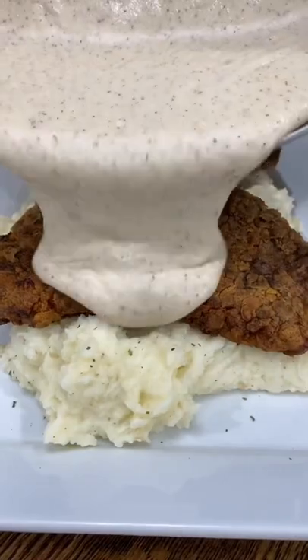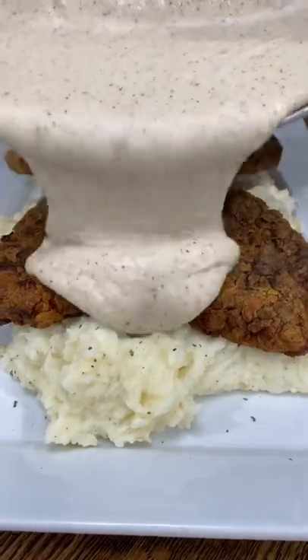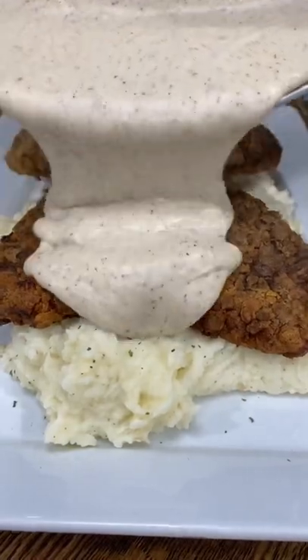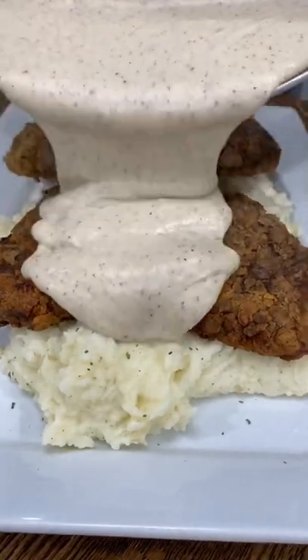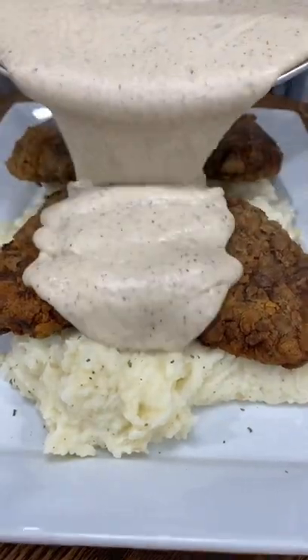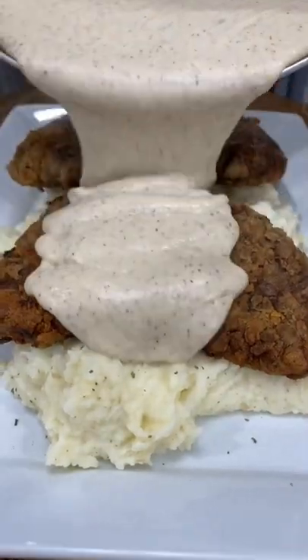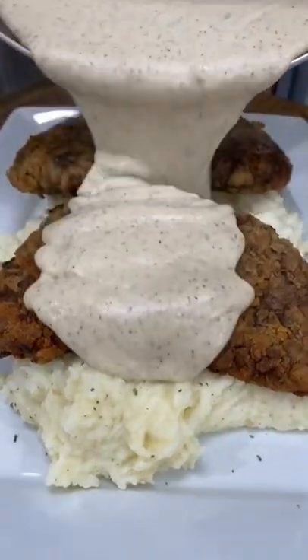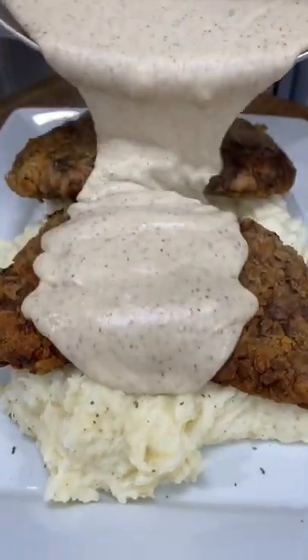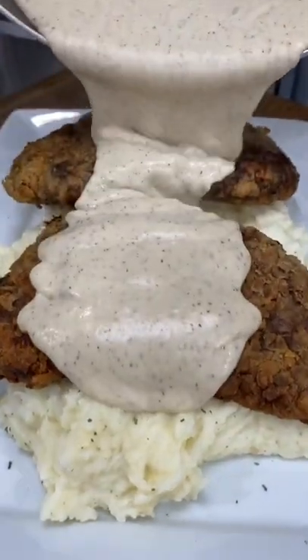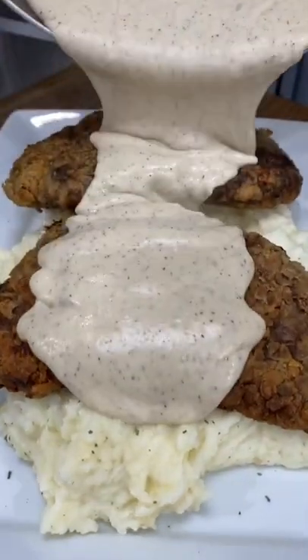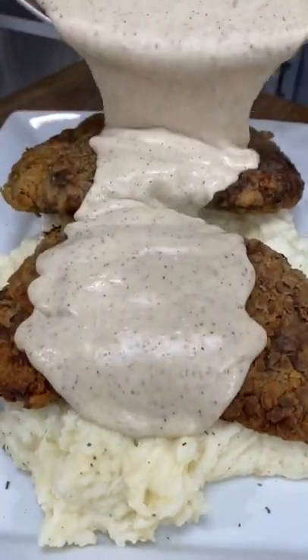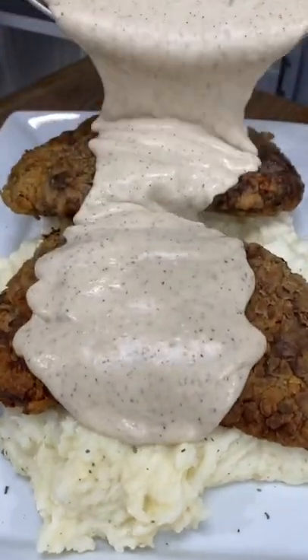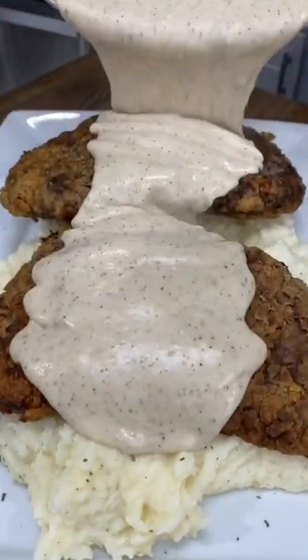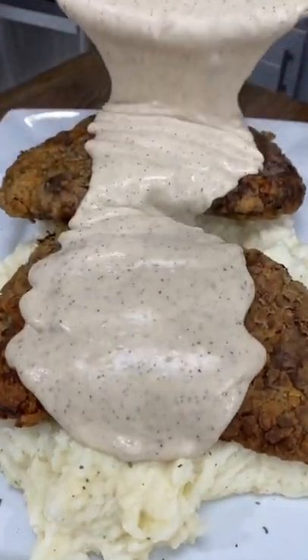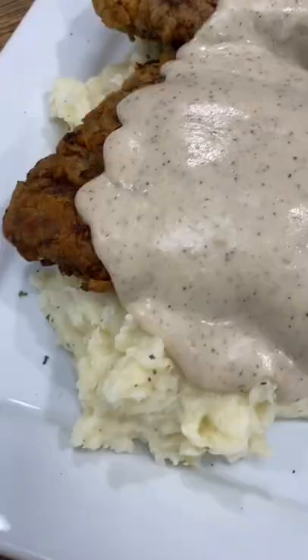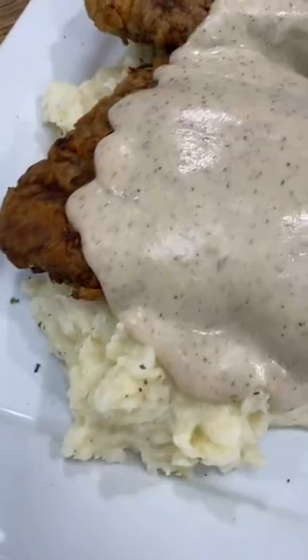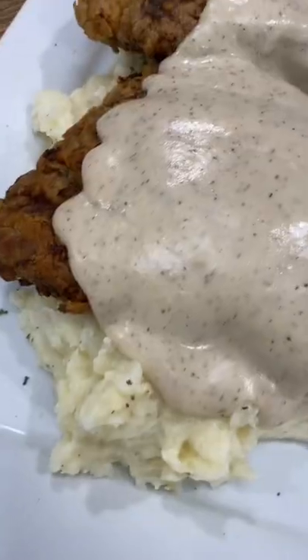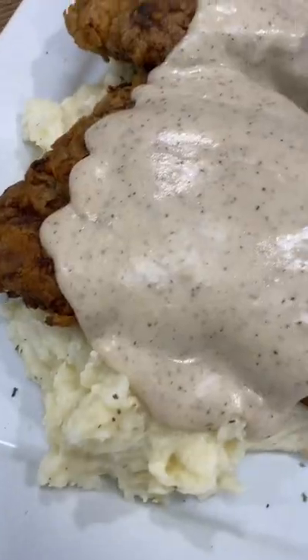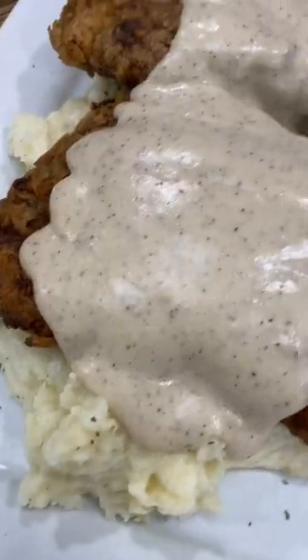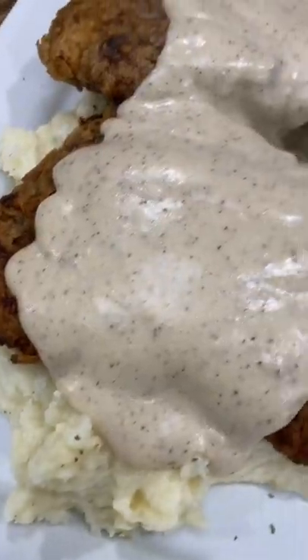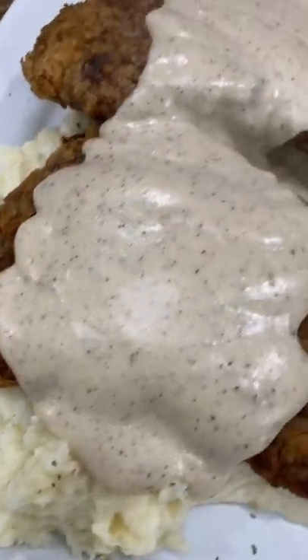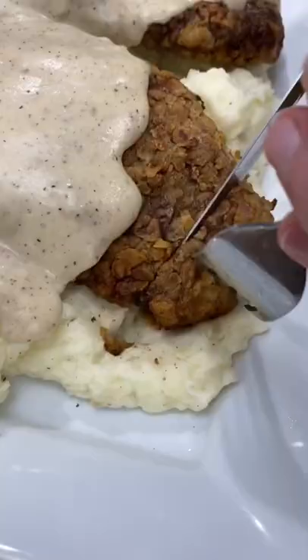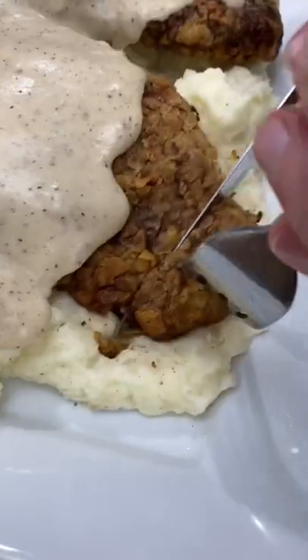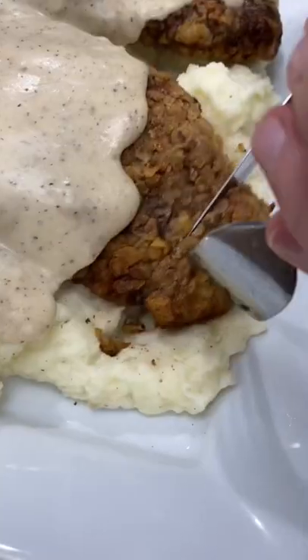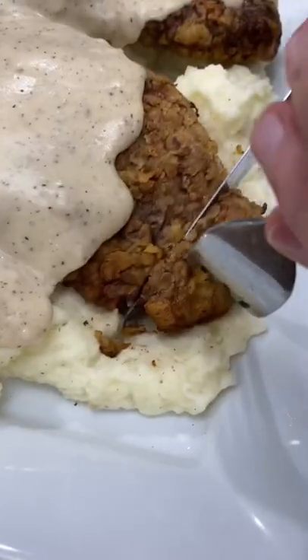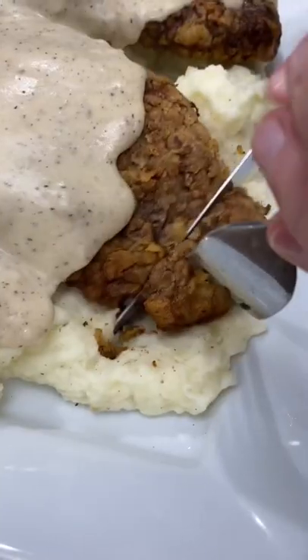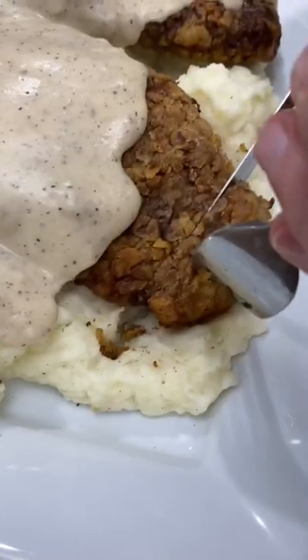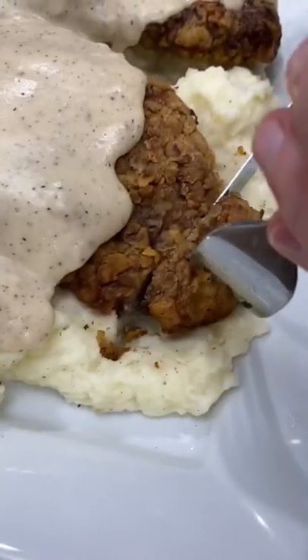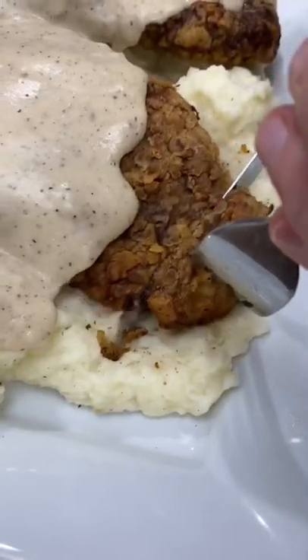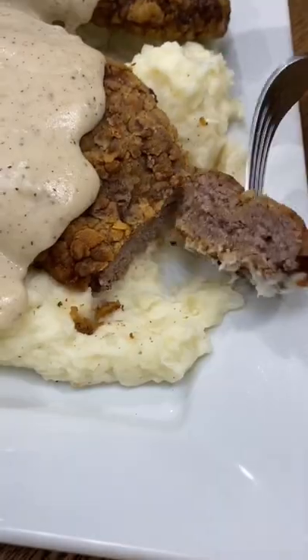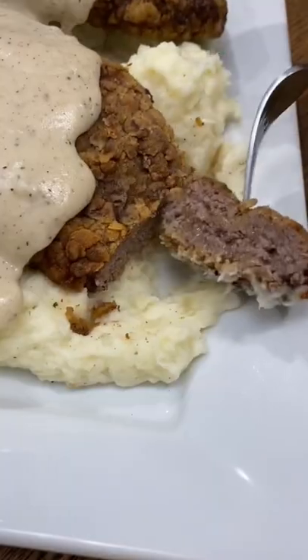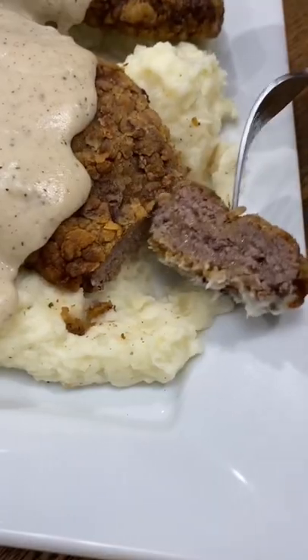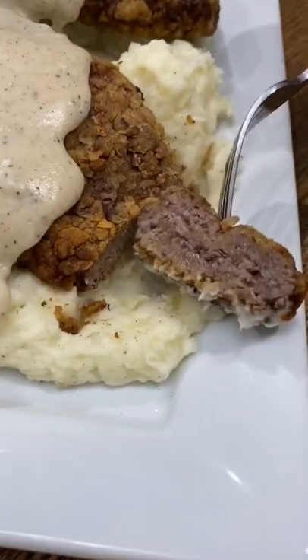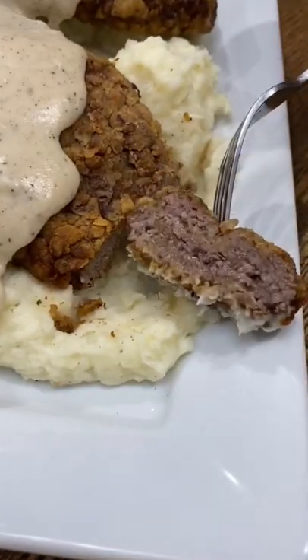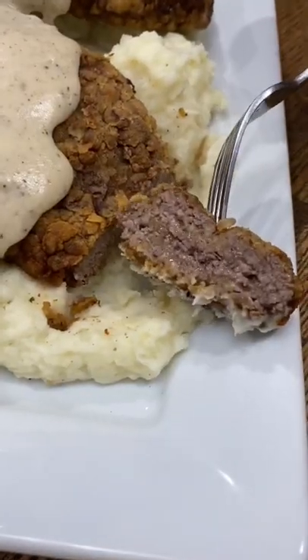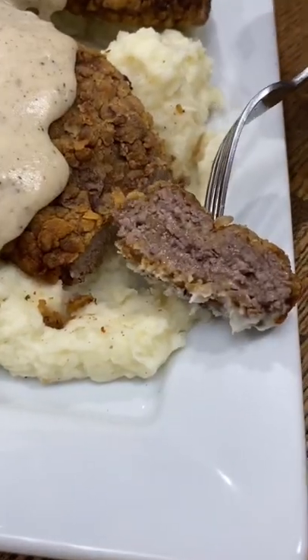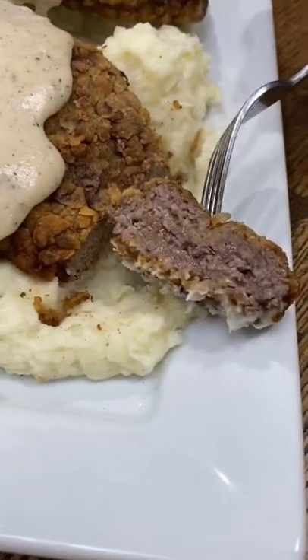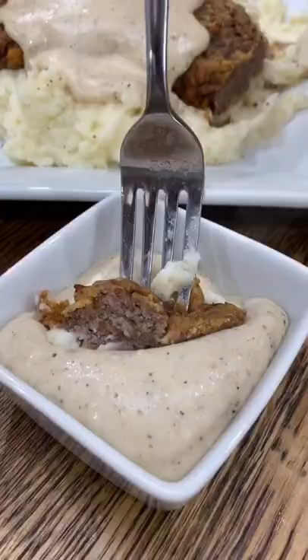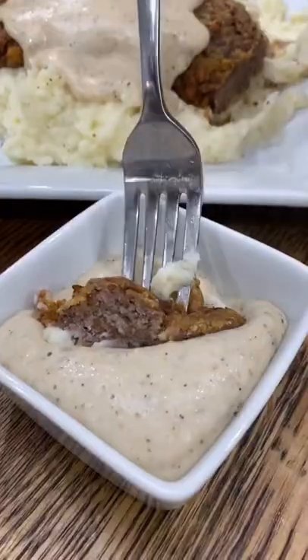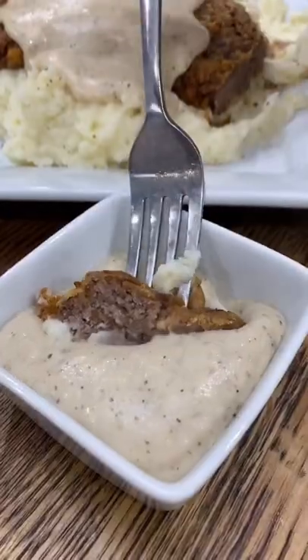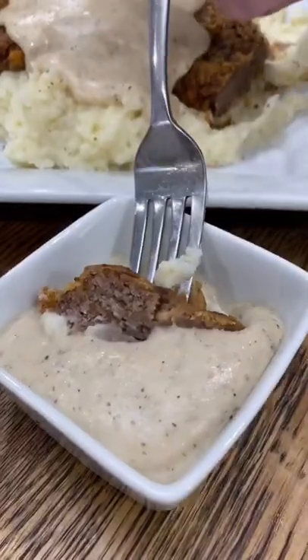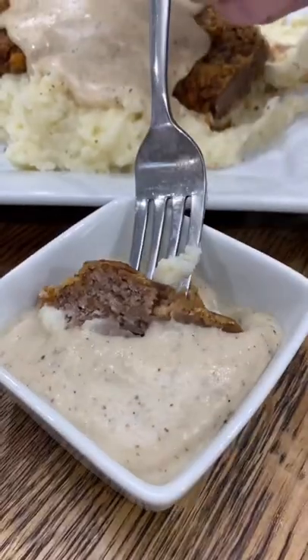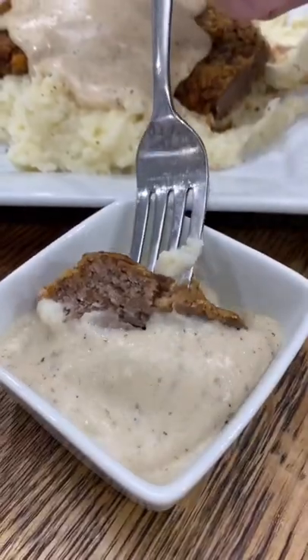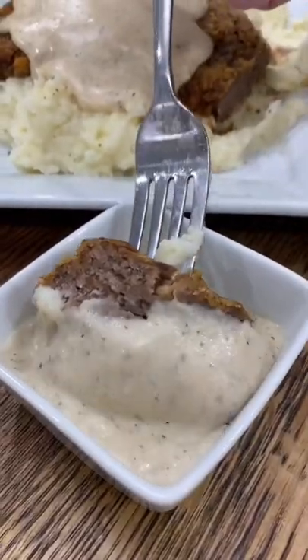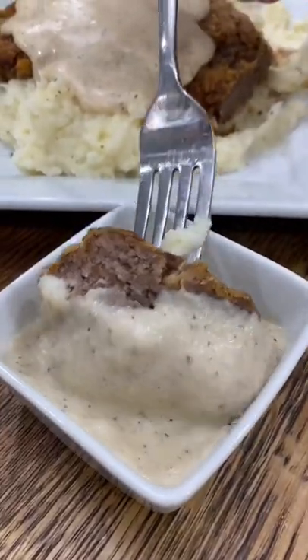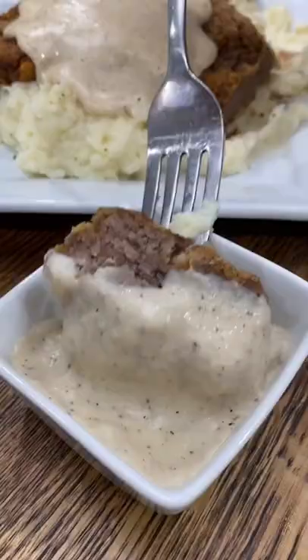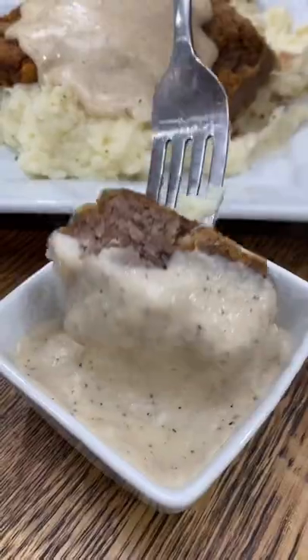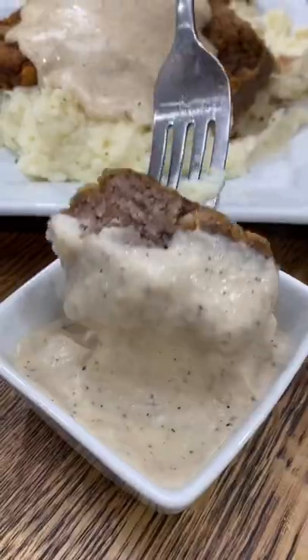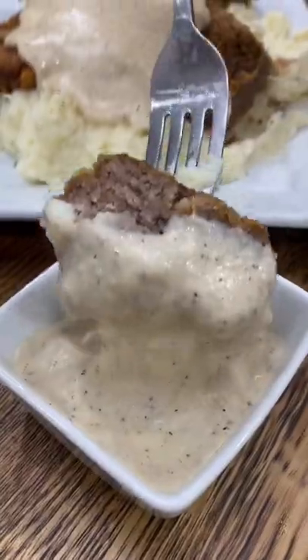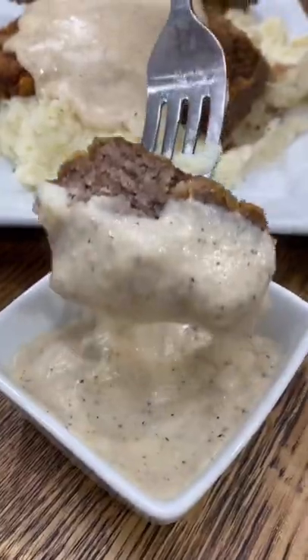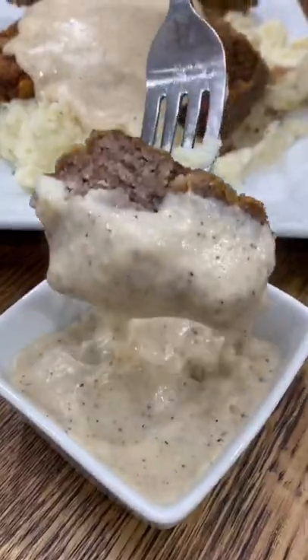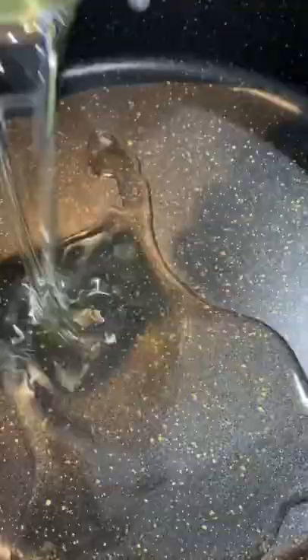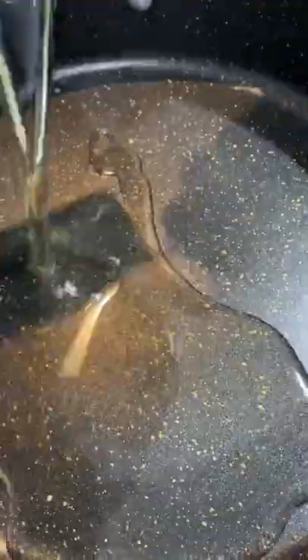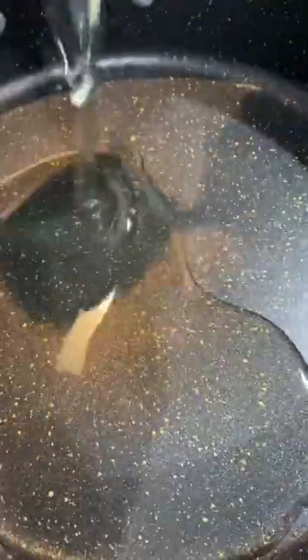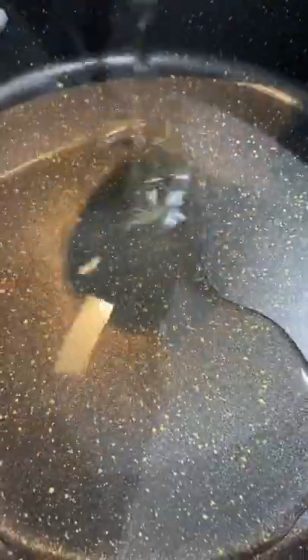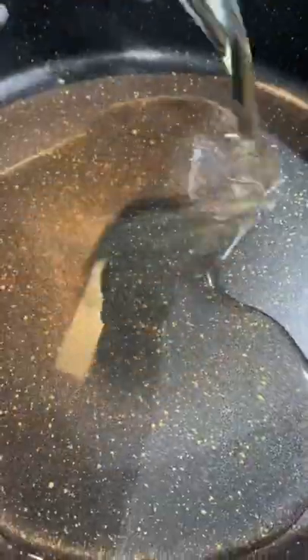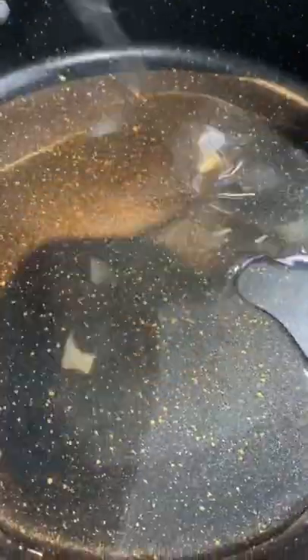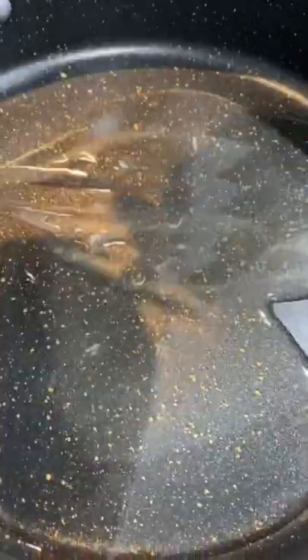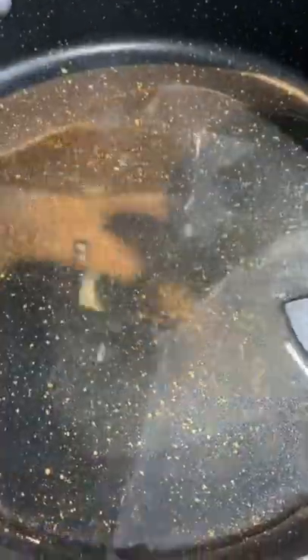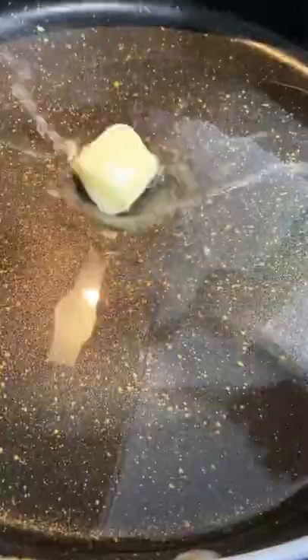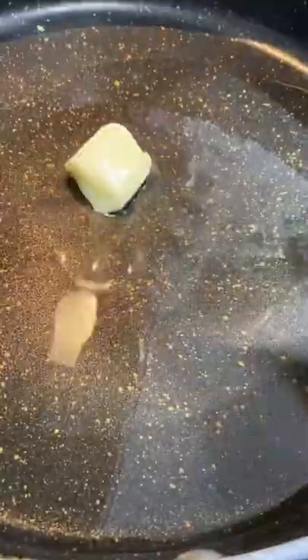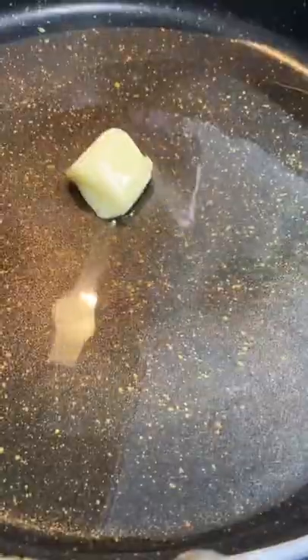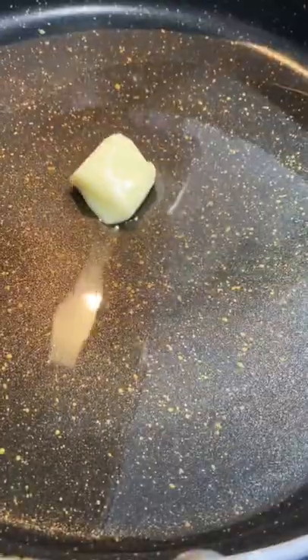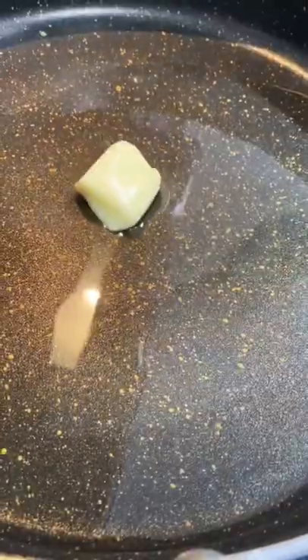Chicken fried steaks smothered in gravy are without a doubt the best meal for a Sunday dinner. To make them, I just heat up half a cup of oil with a tablespoon of butter.